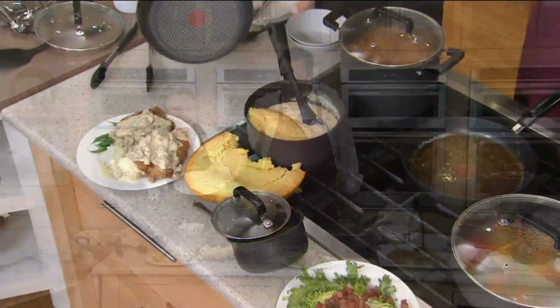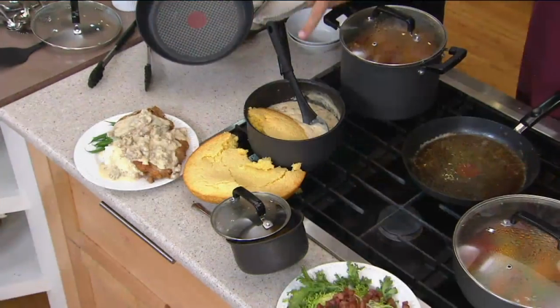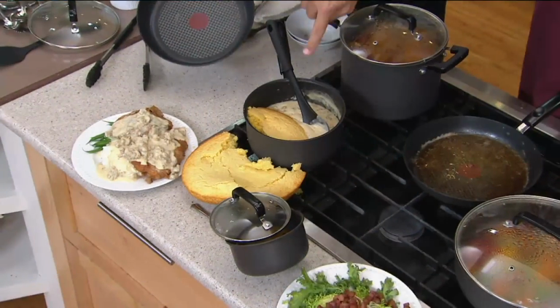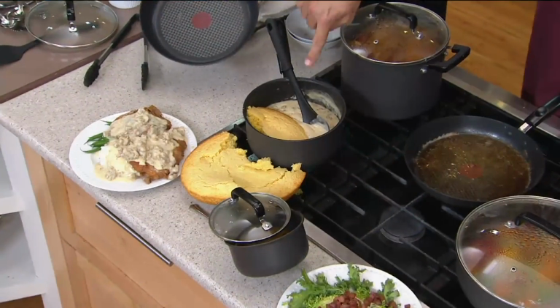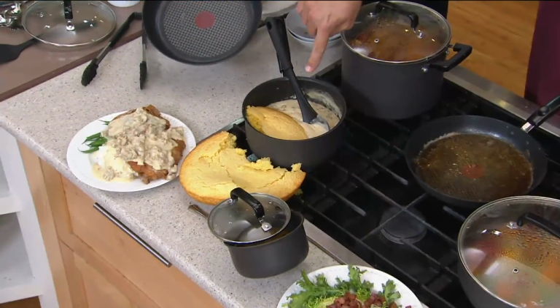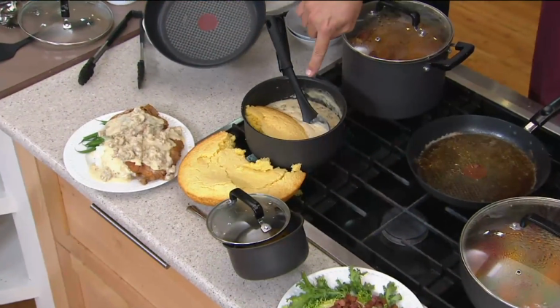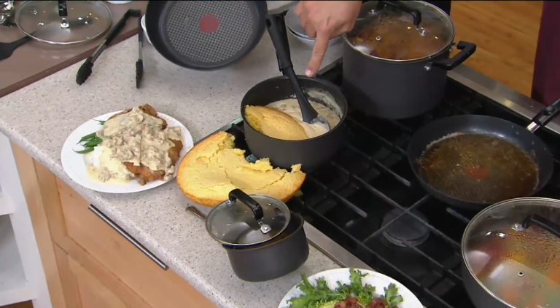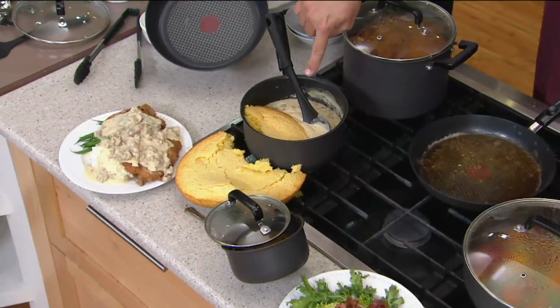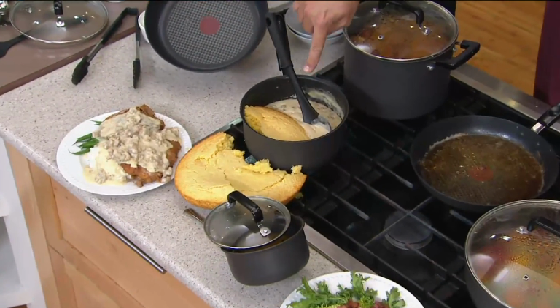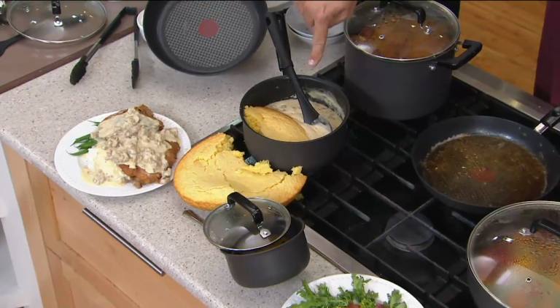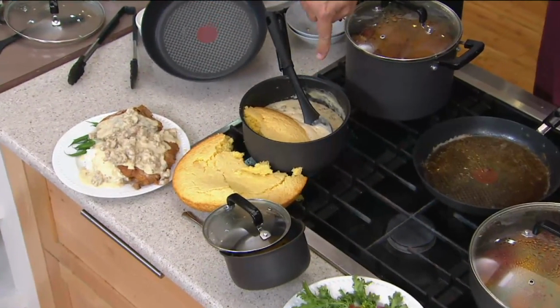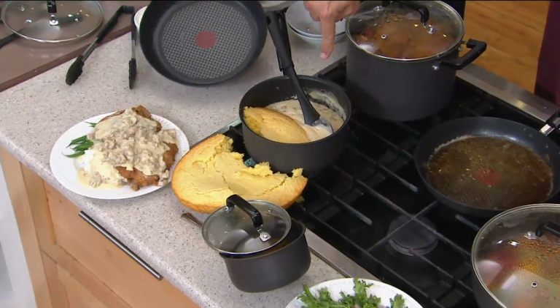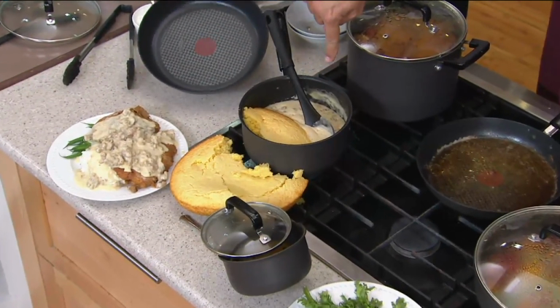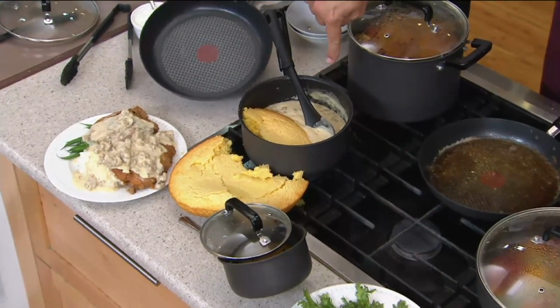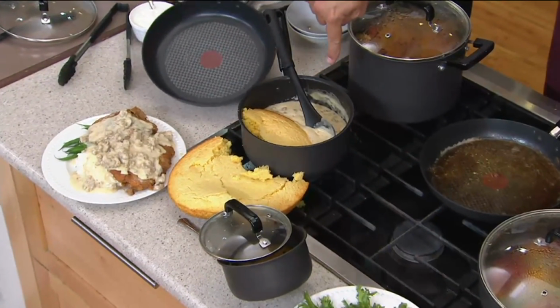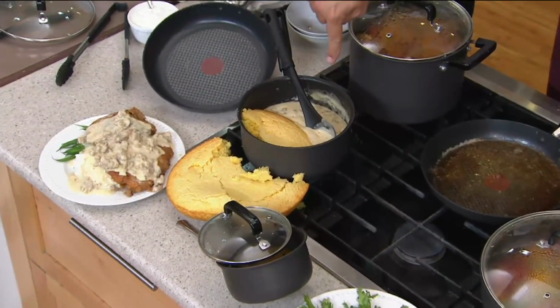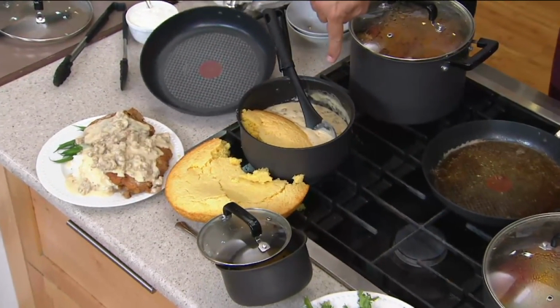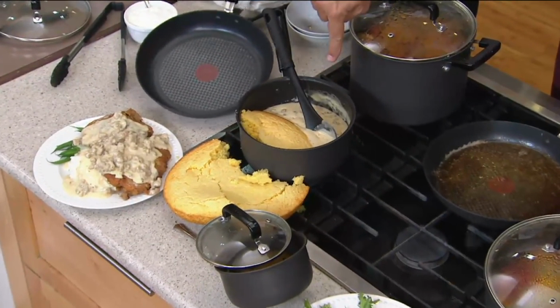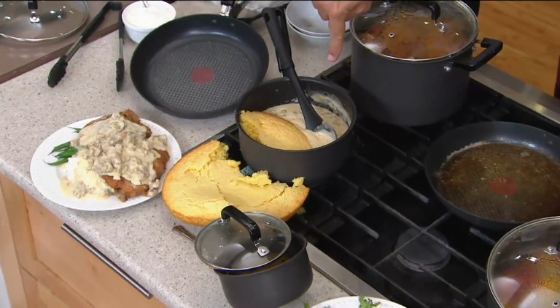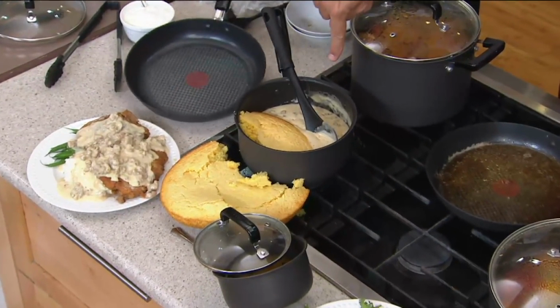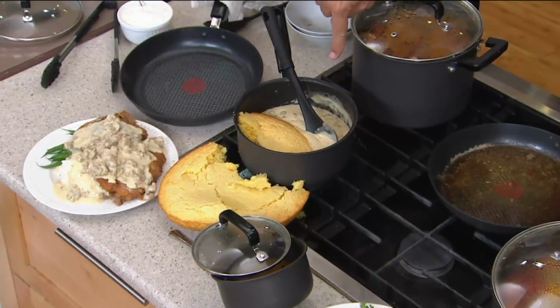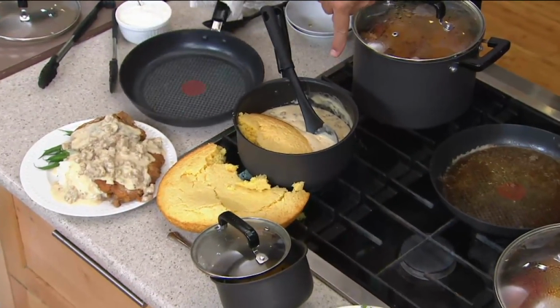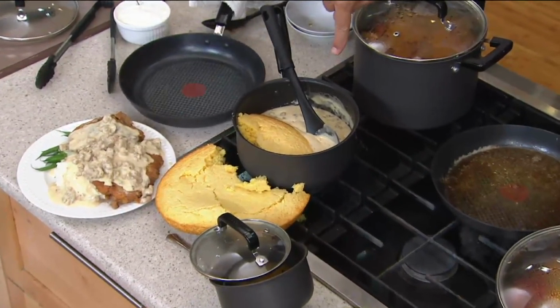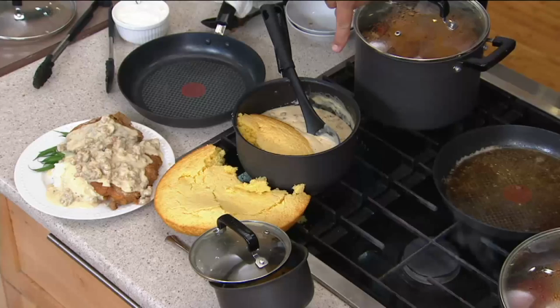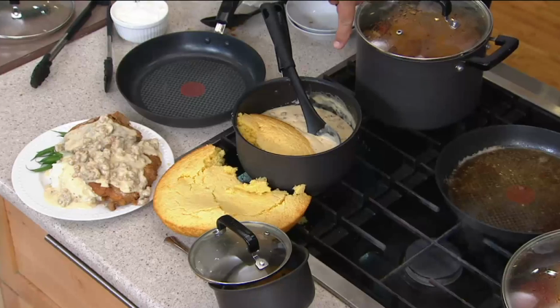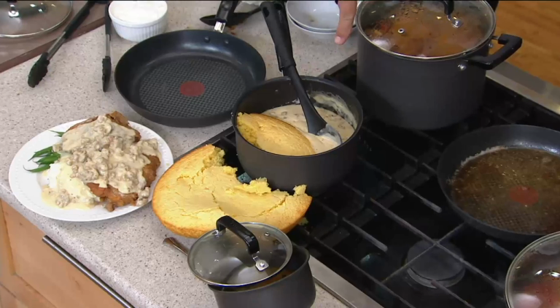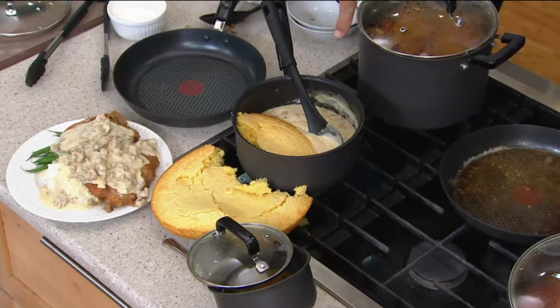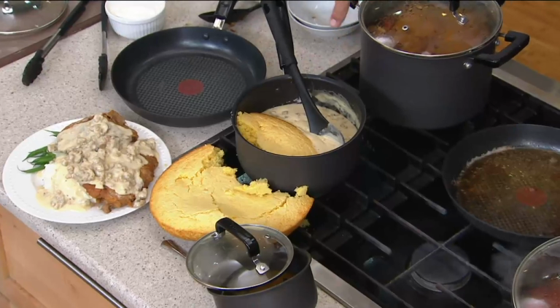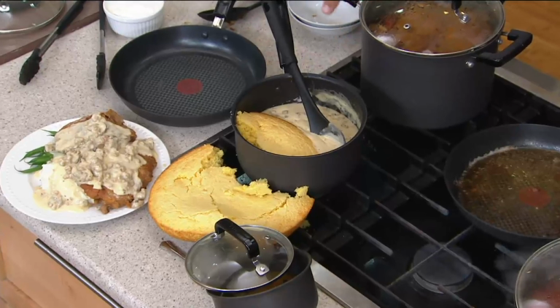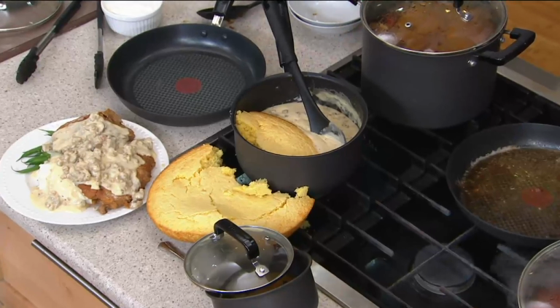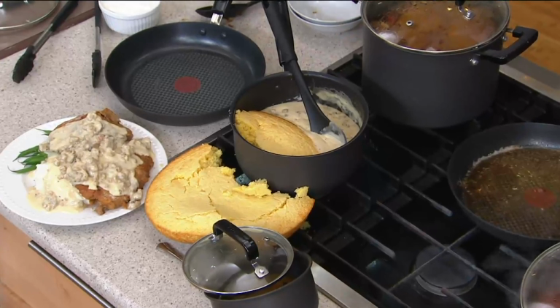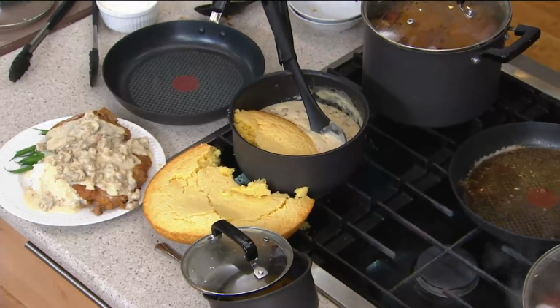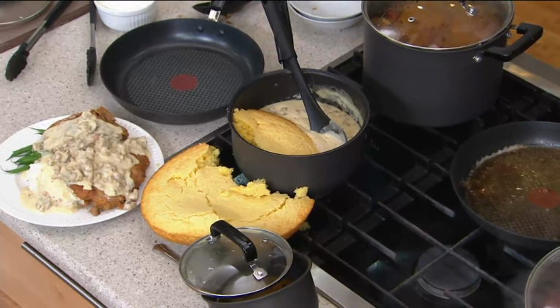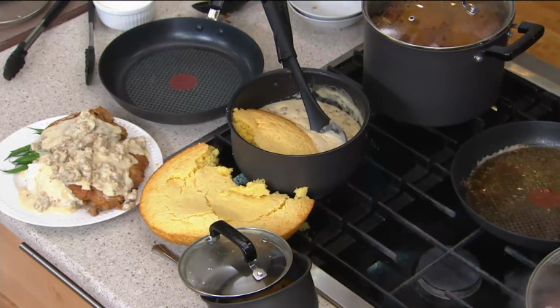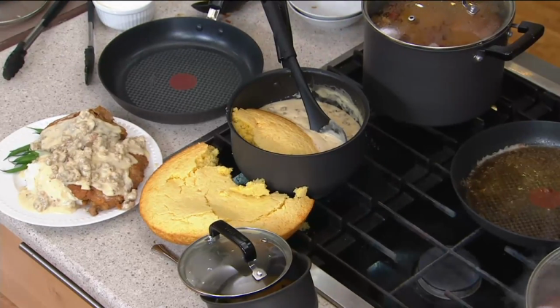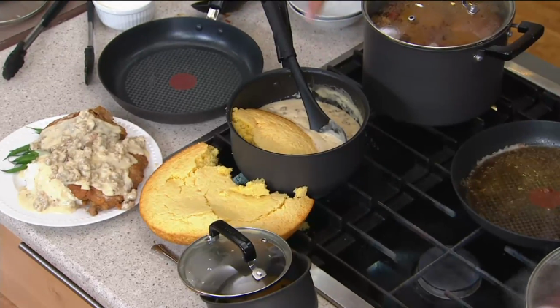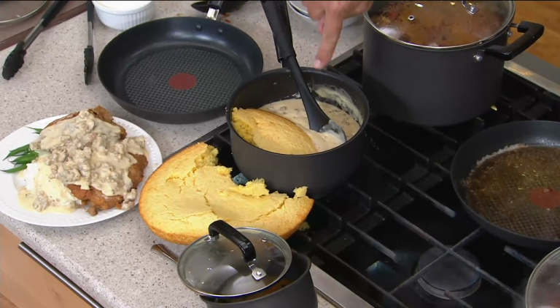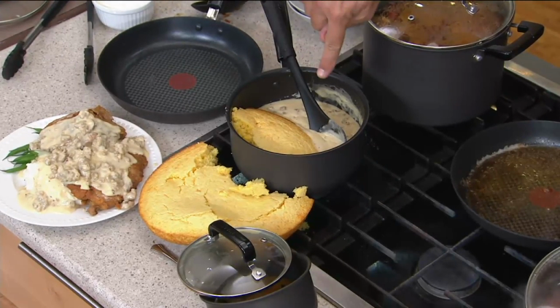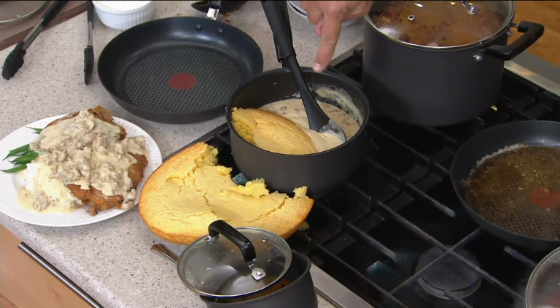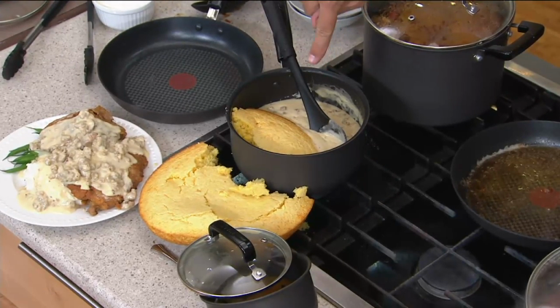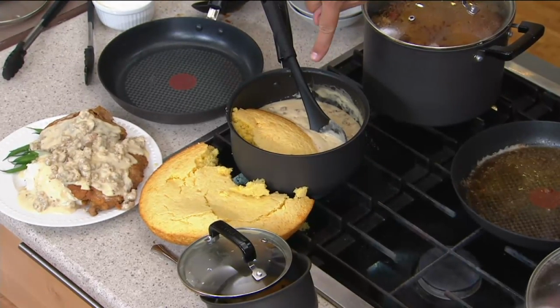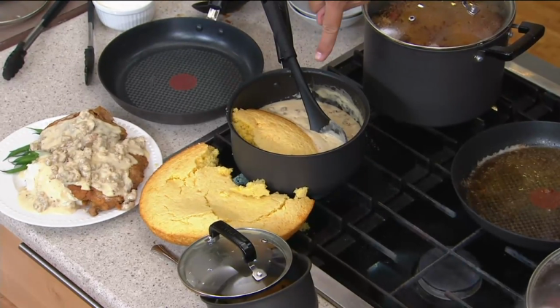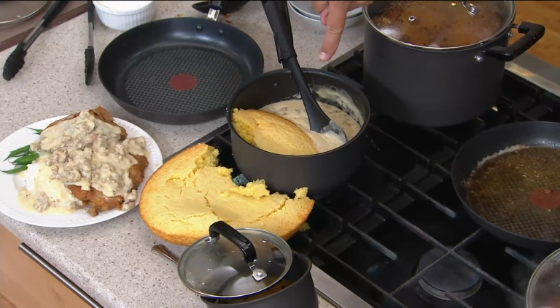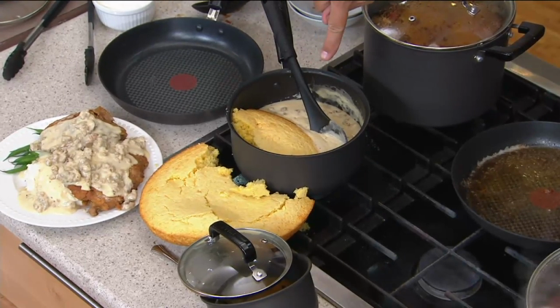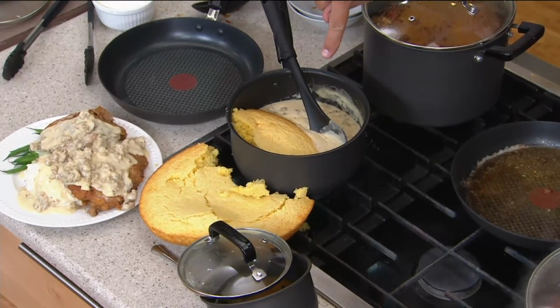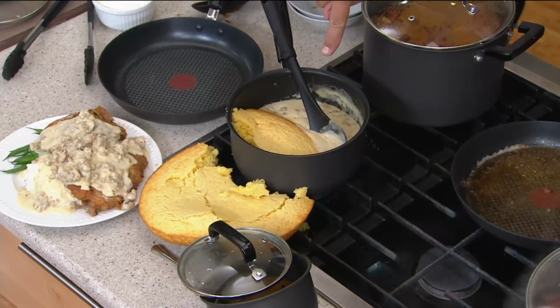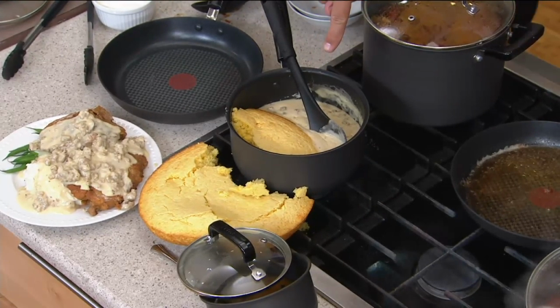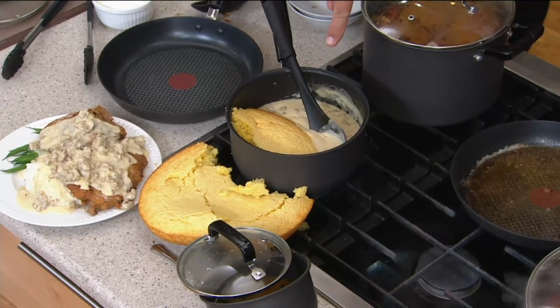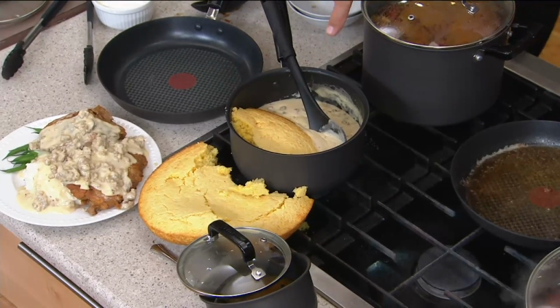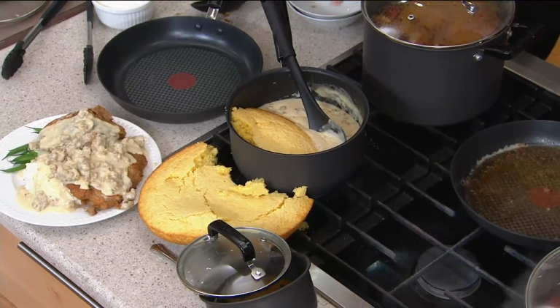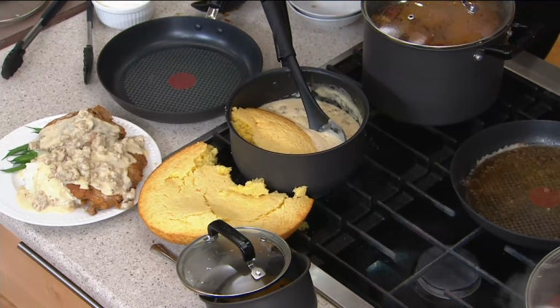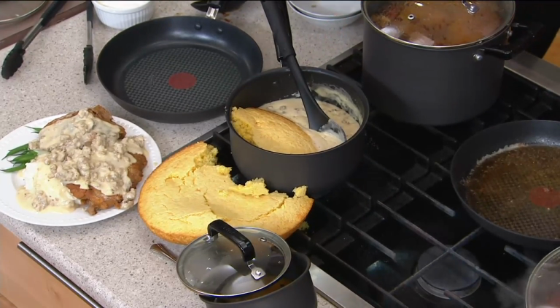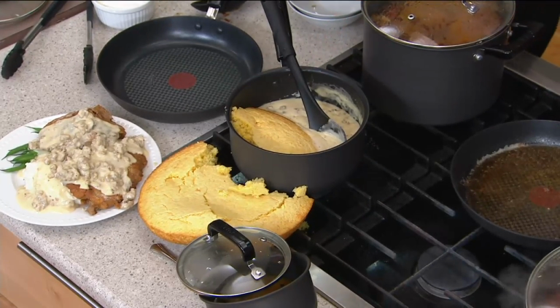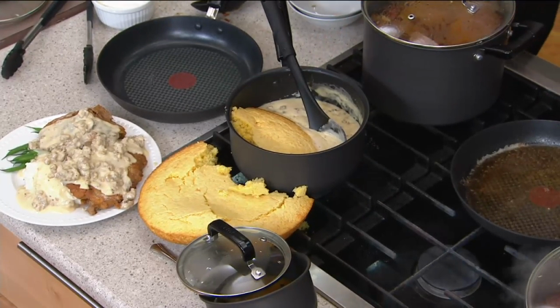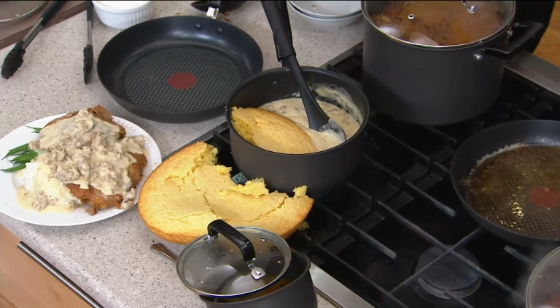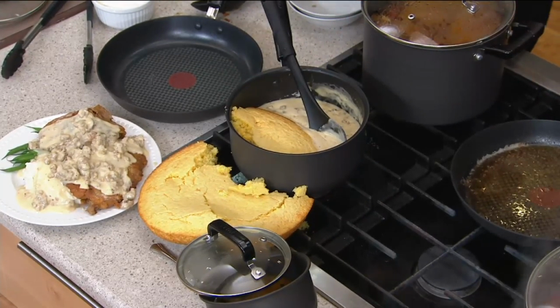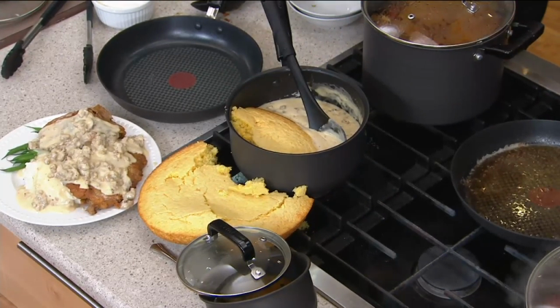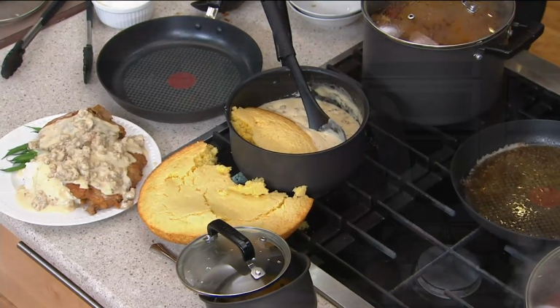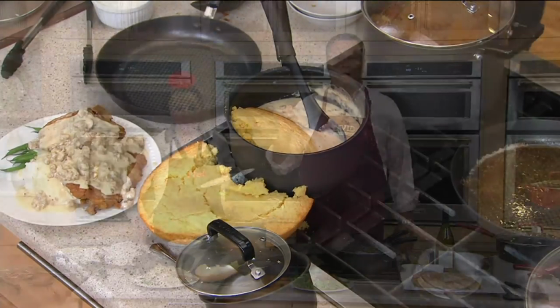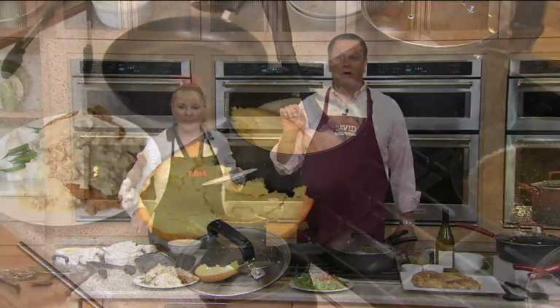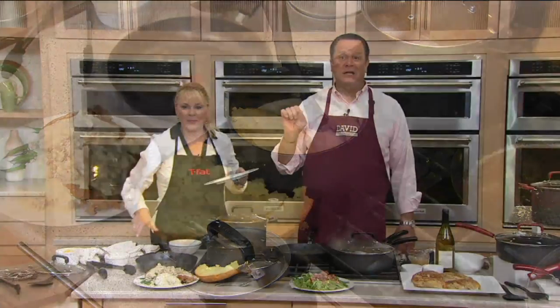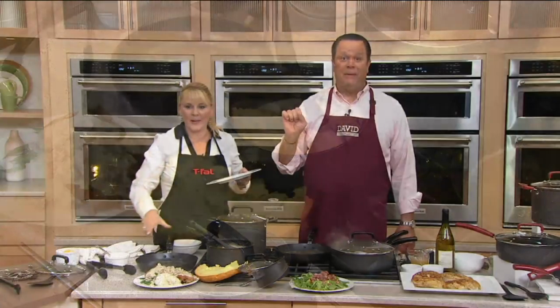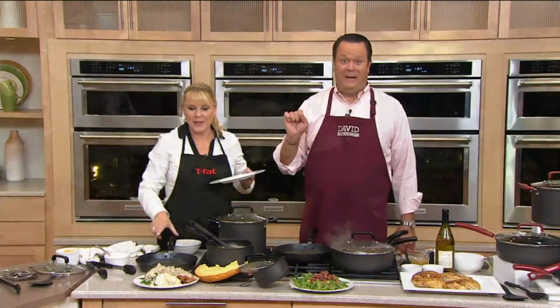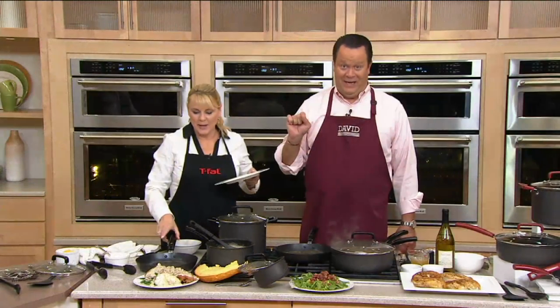That cornbread will sop up that sausage gravy — and that, my friends, is what they call serendipity.